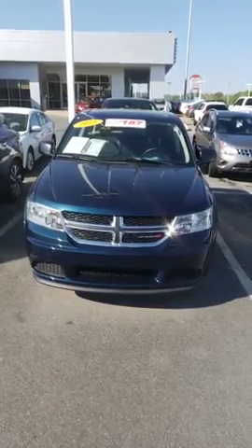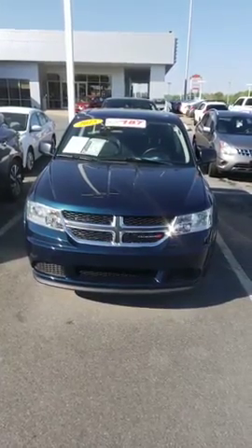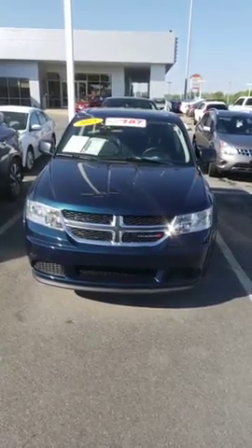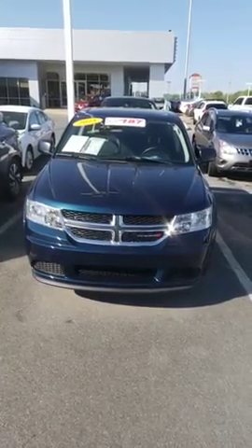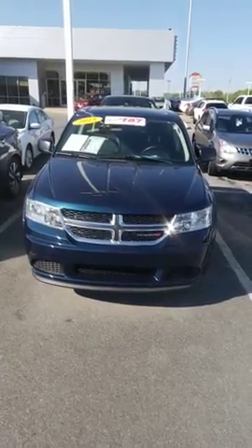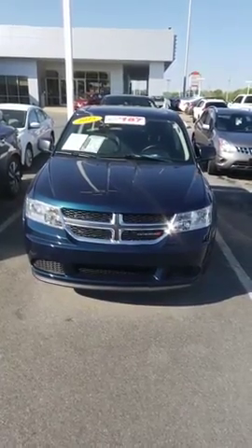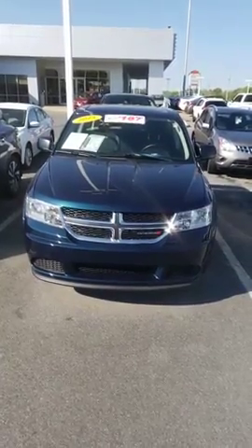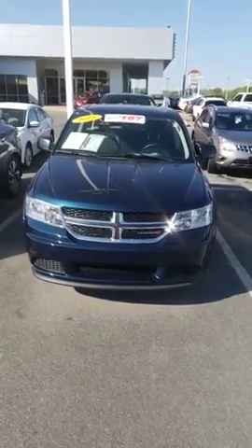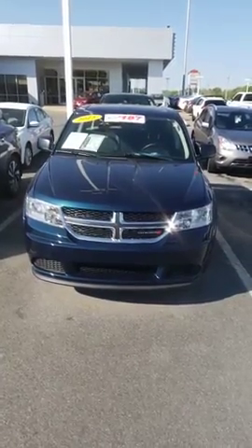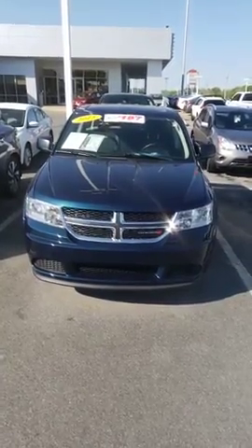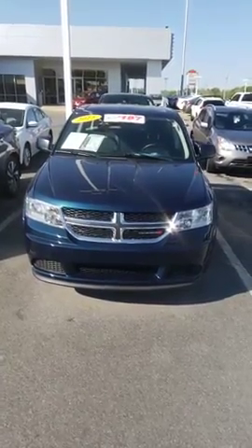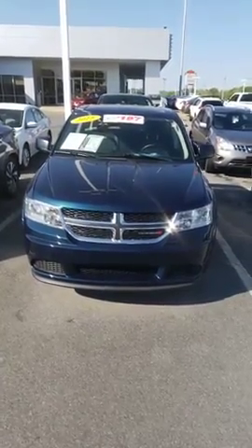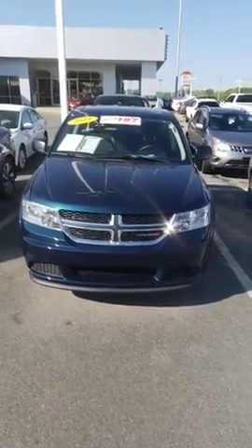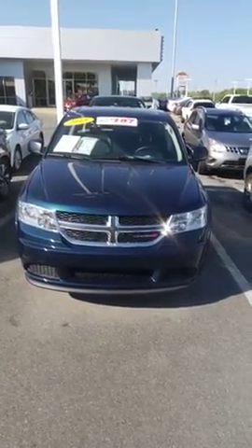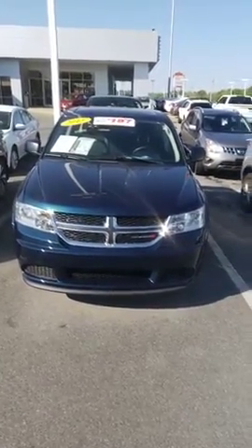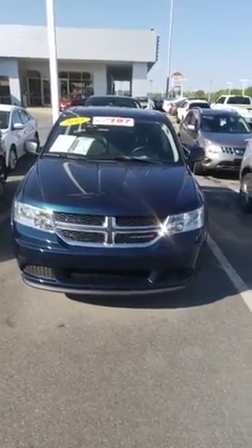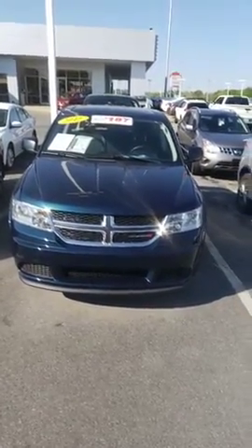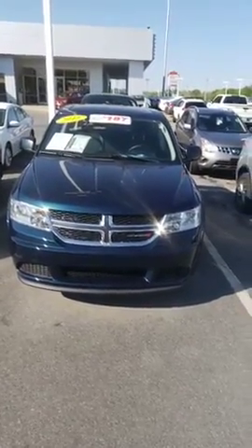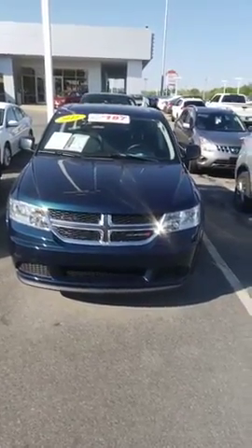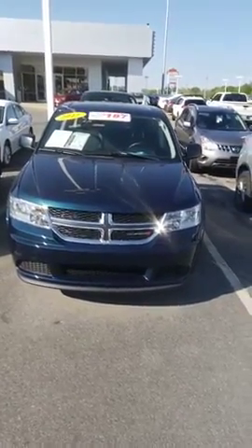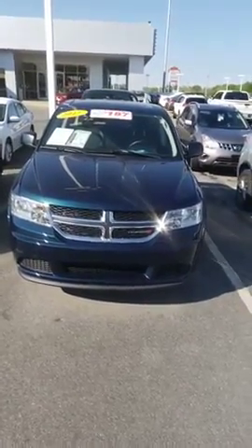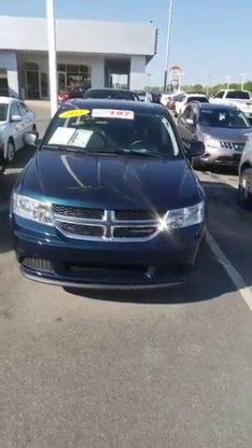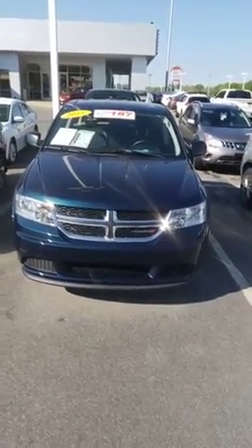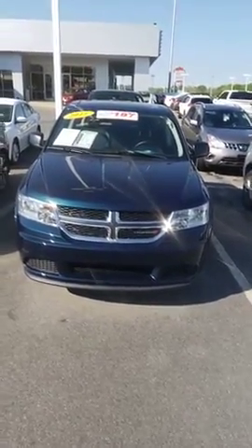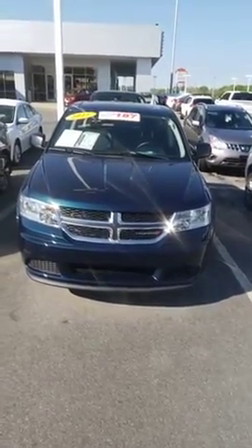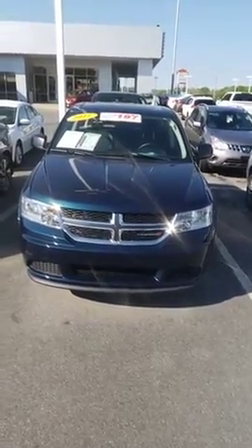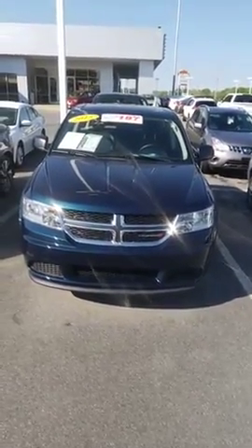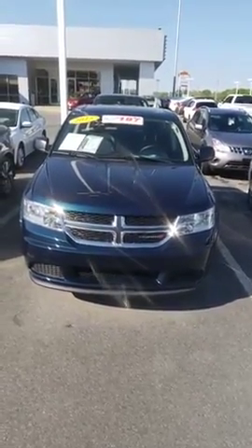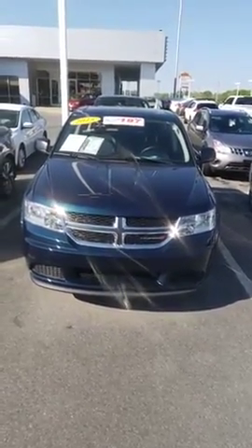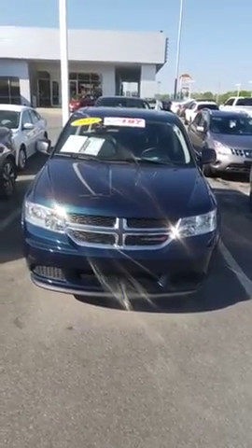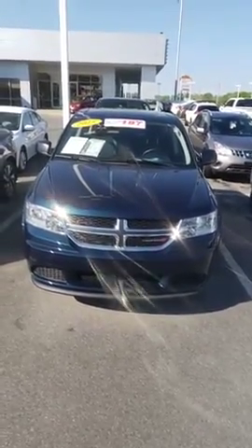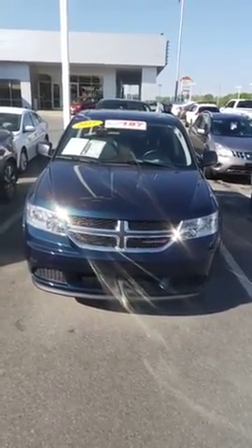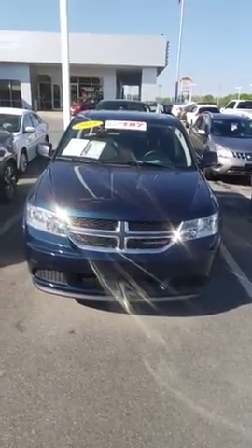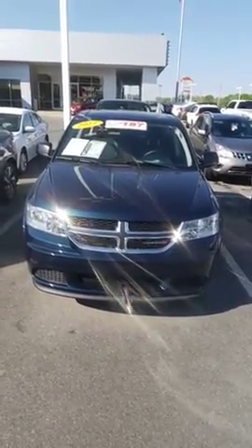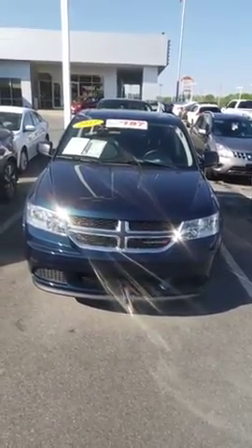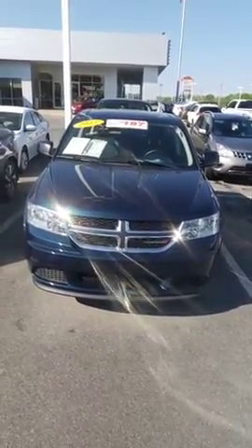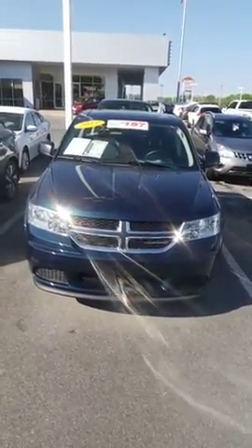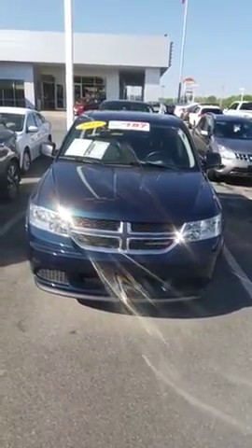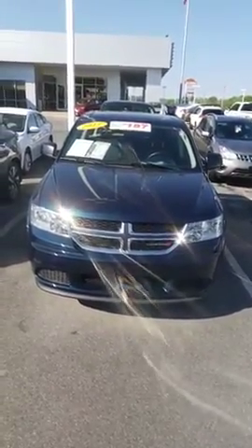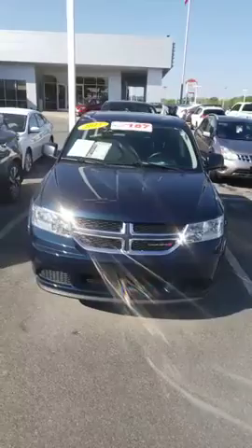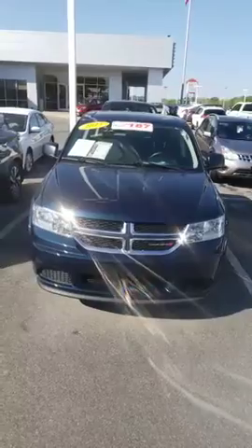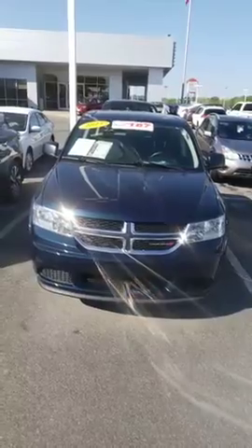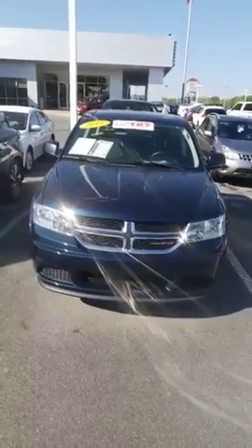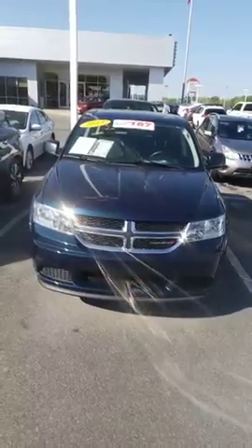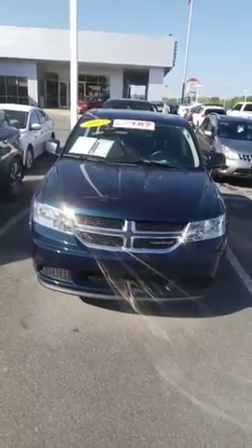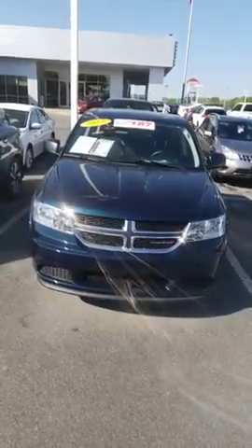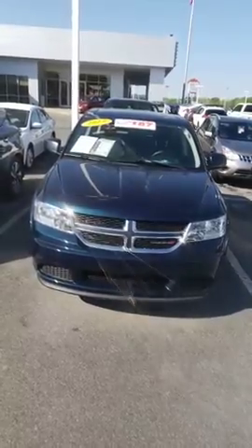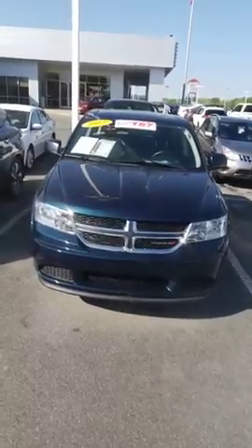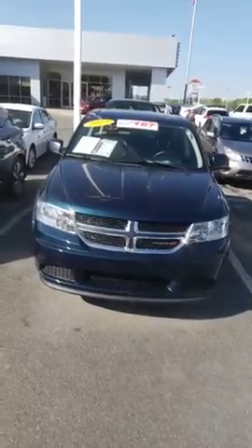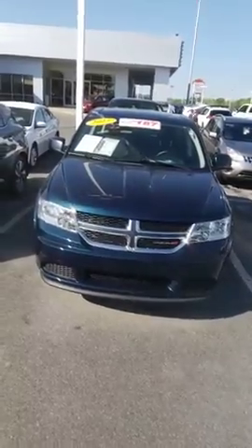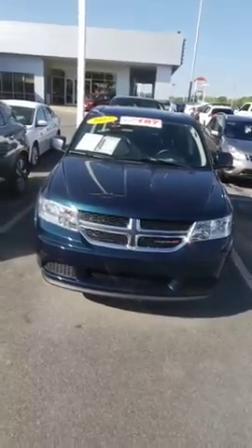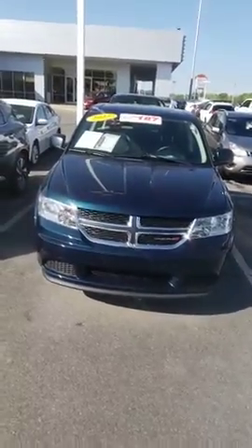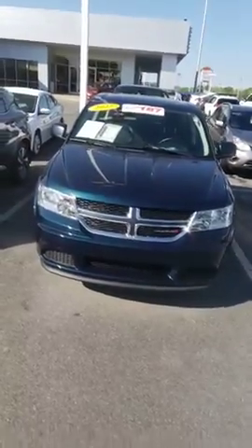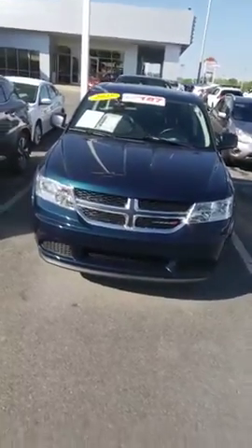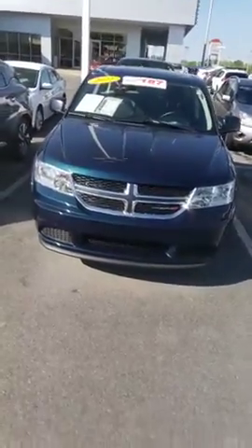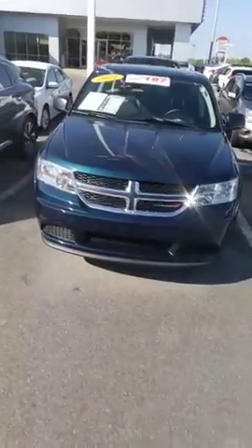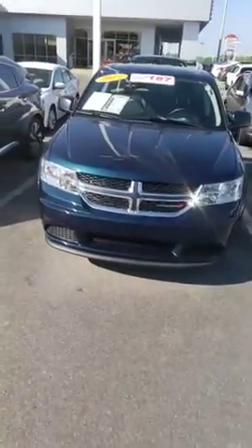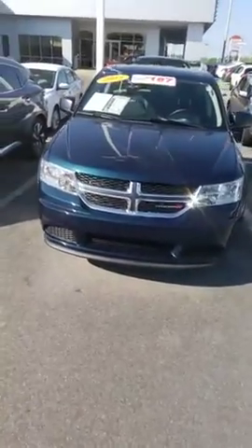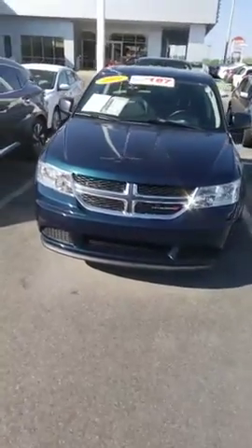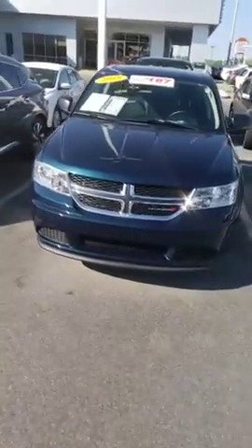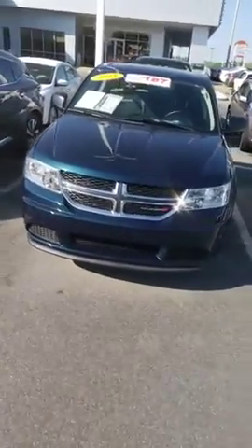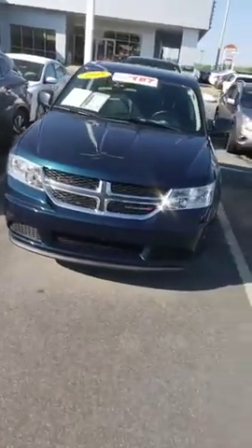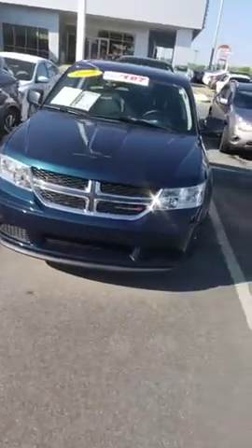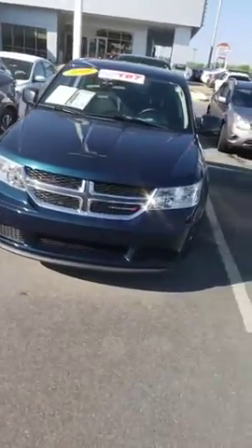Hey, this is Sidney at Tri-Sea Nissan. Here's a 2015 Dodge Journey that you're interested in — blue in color.